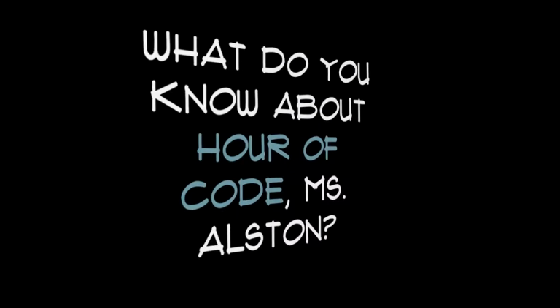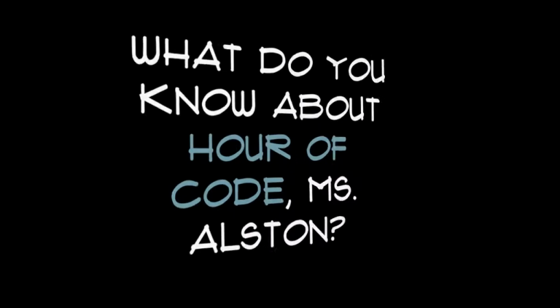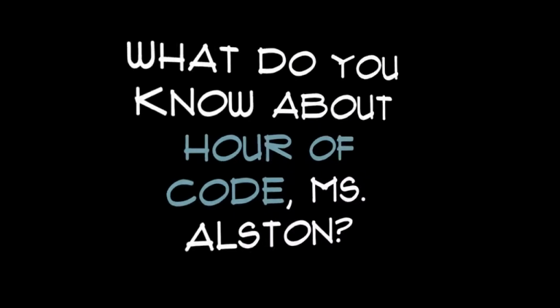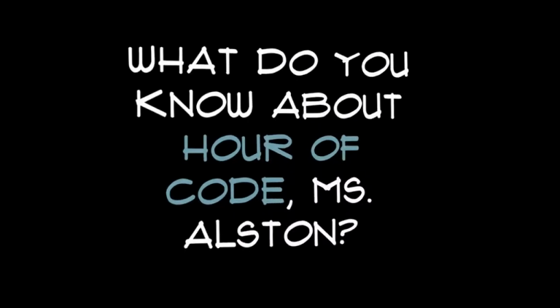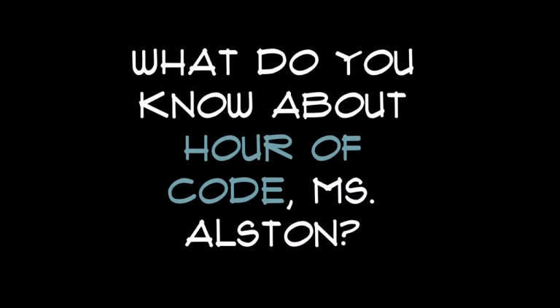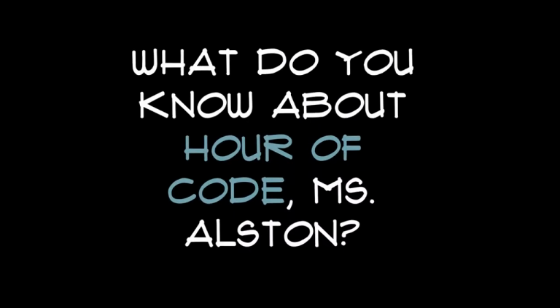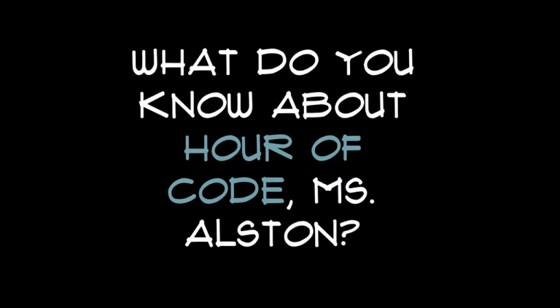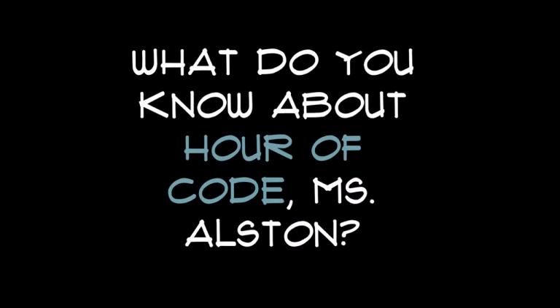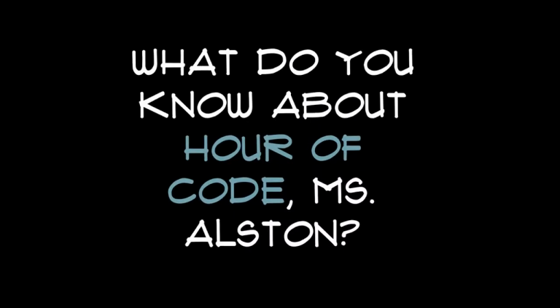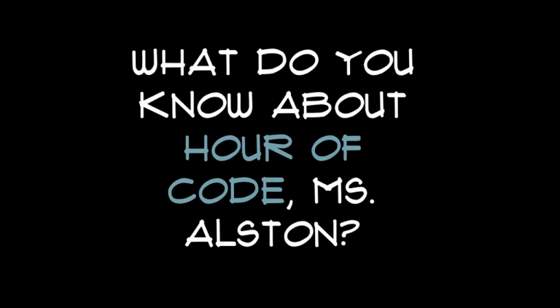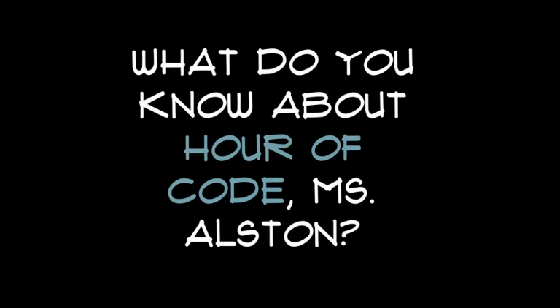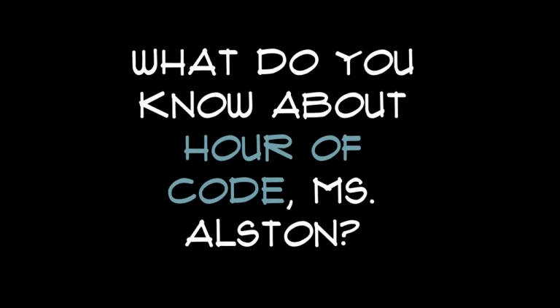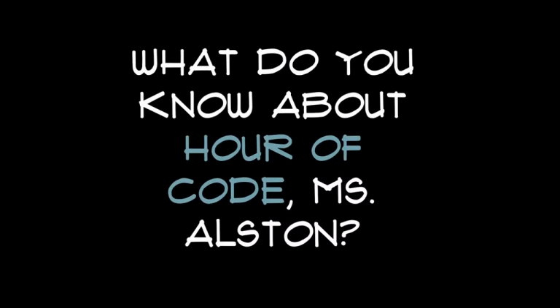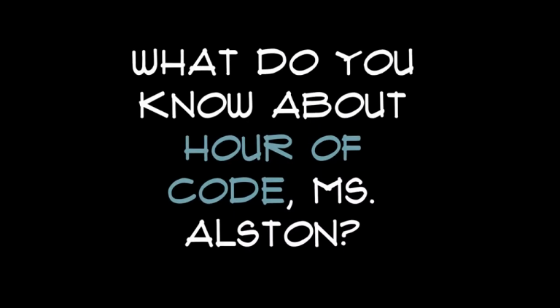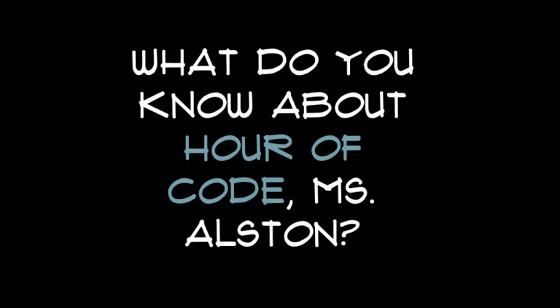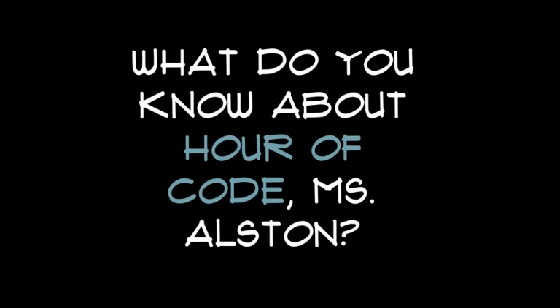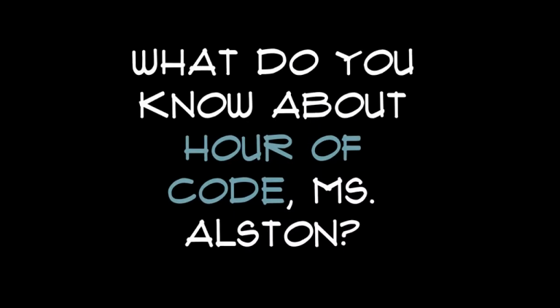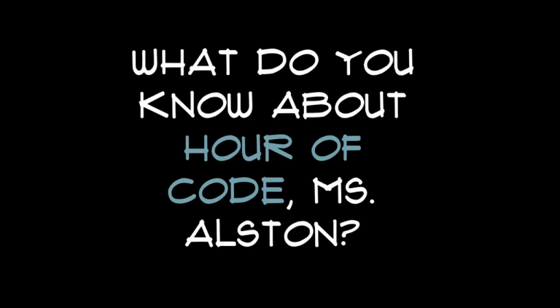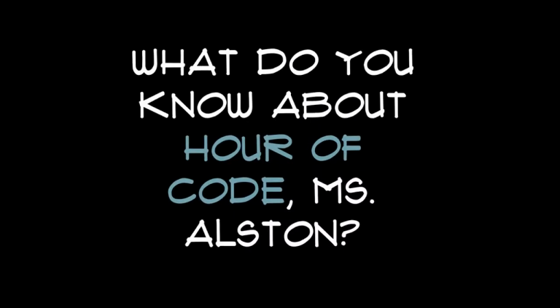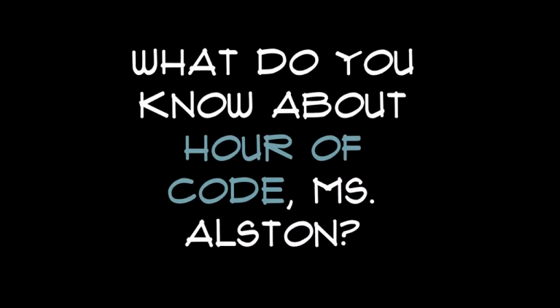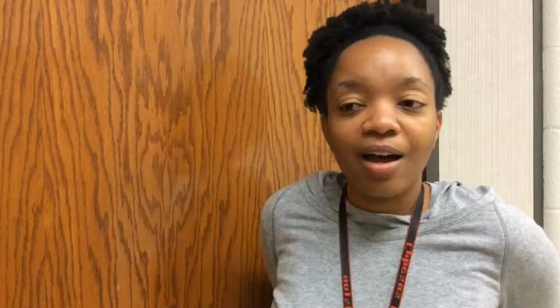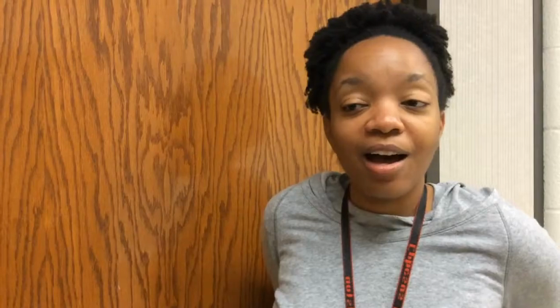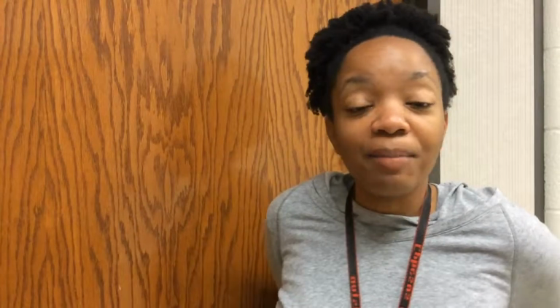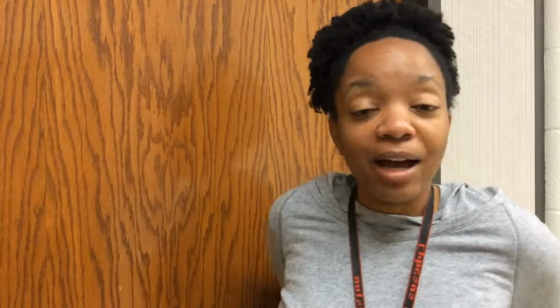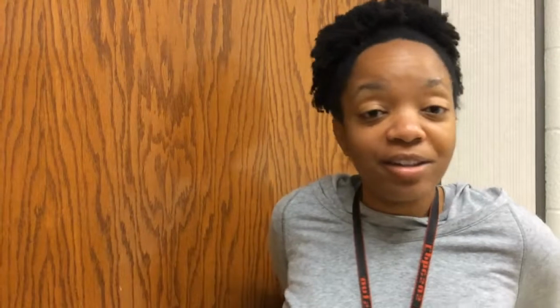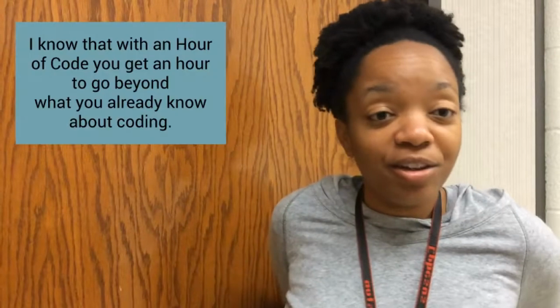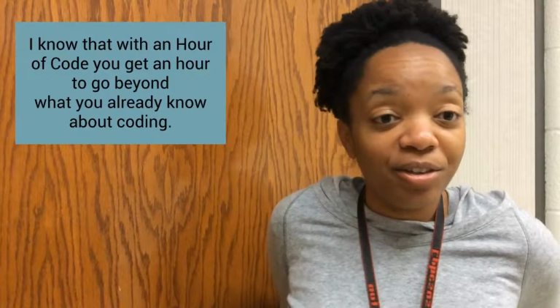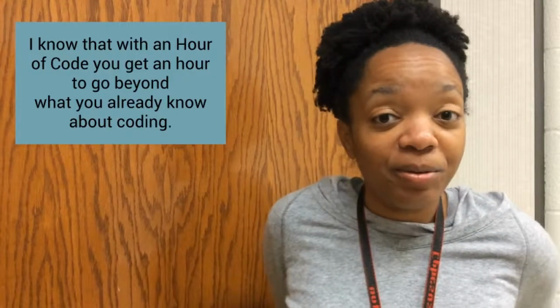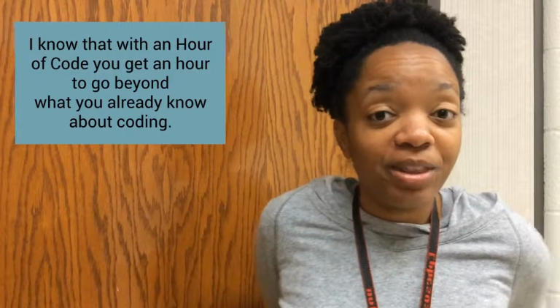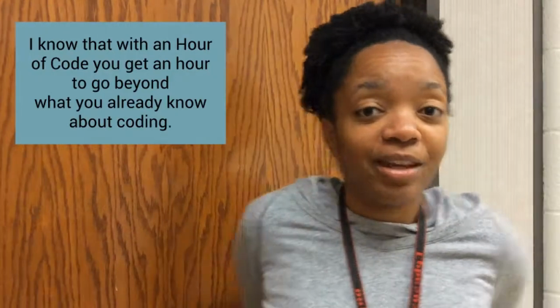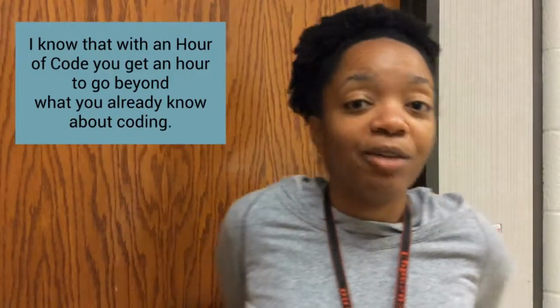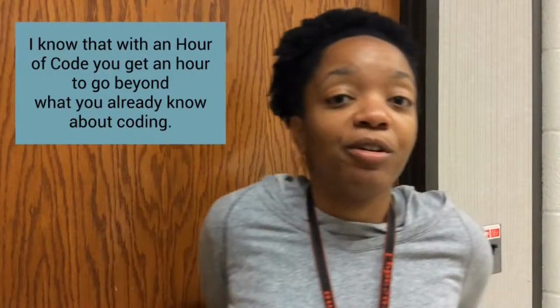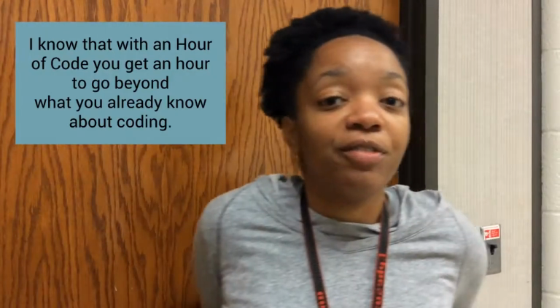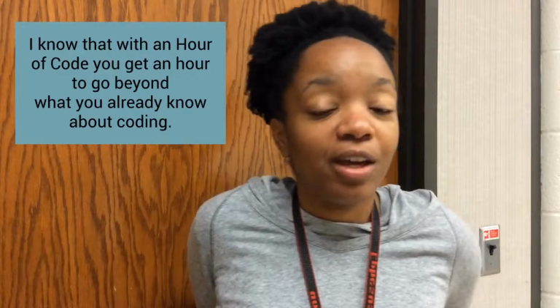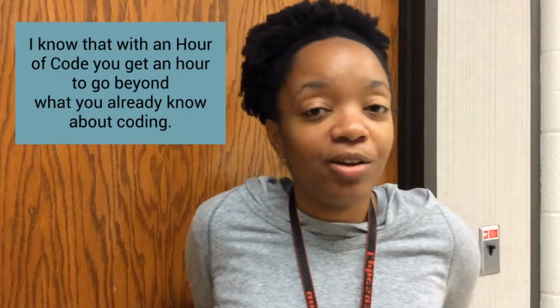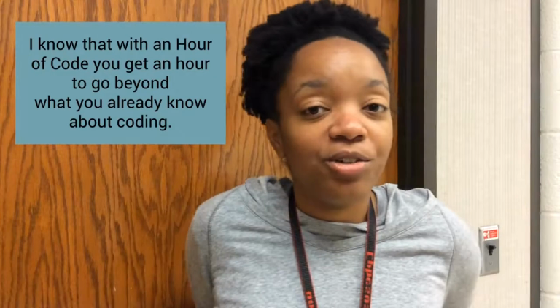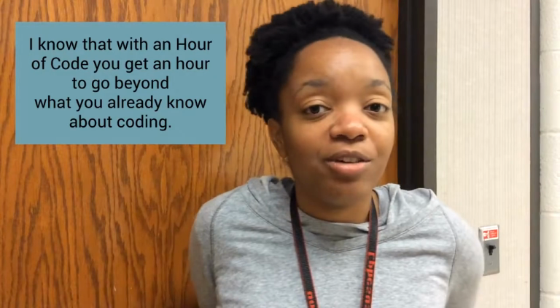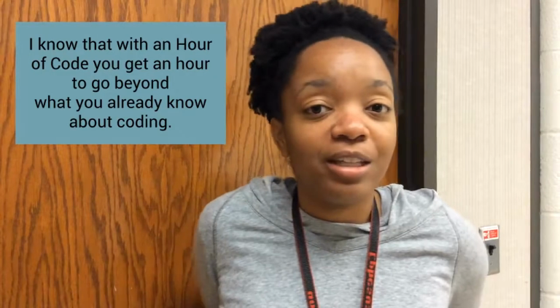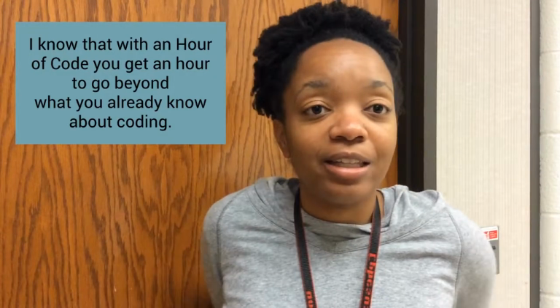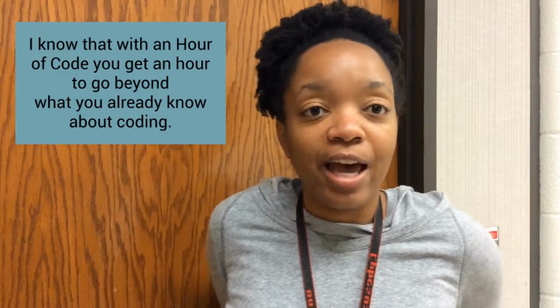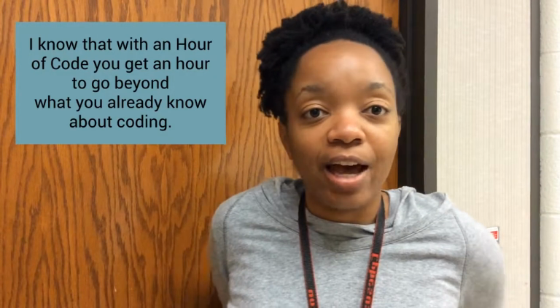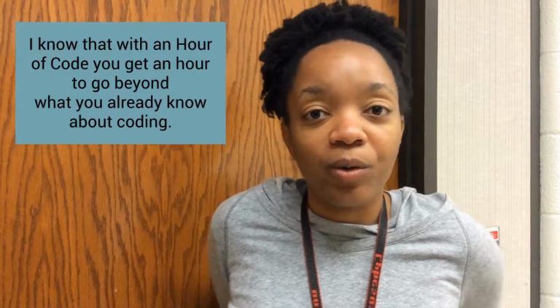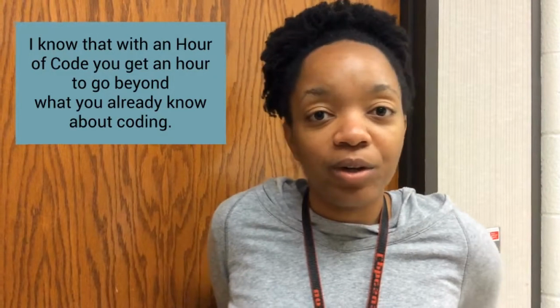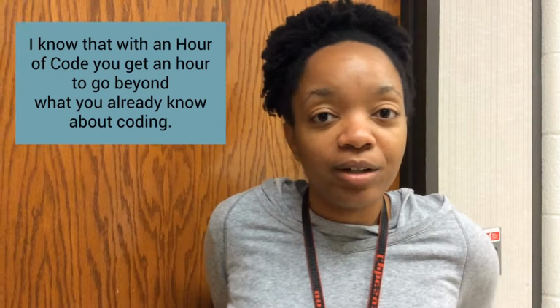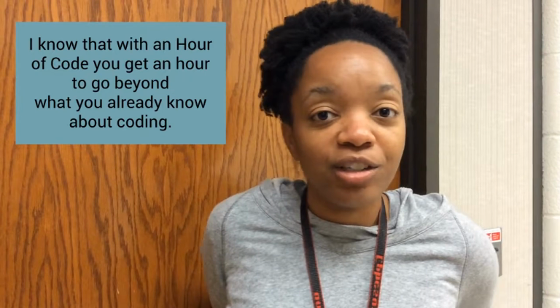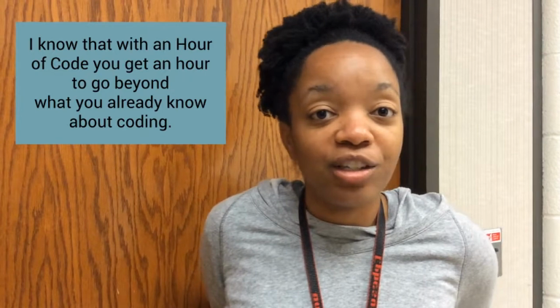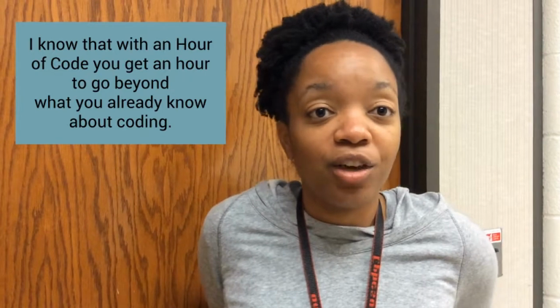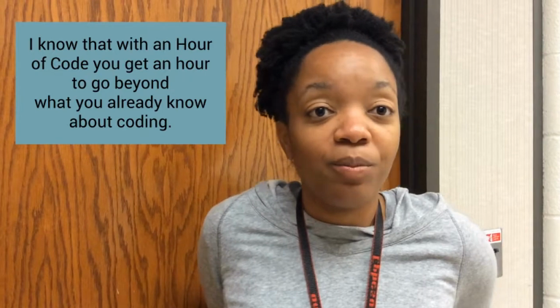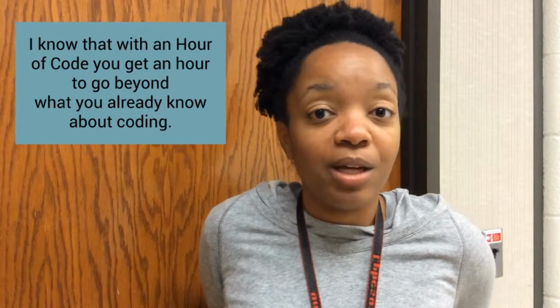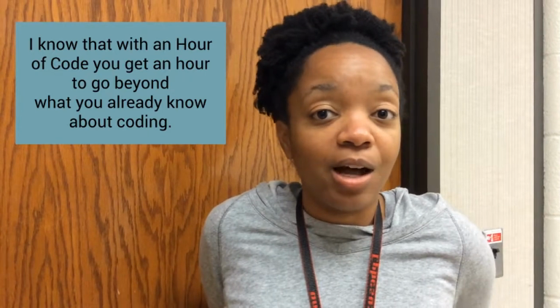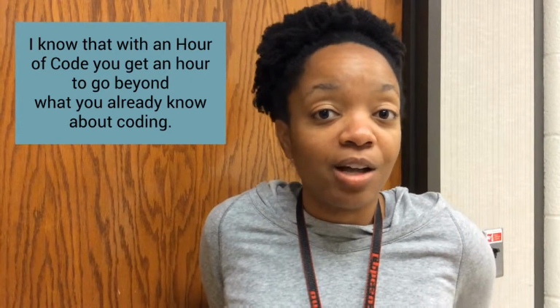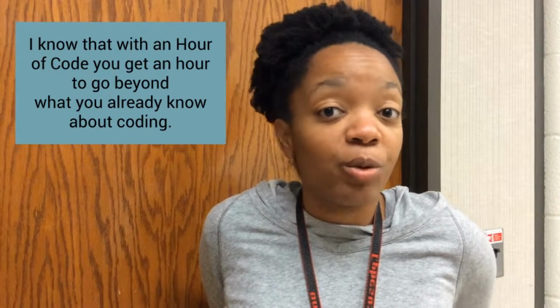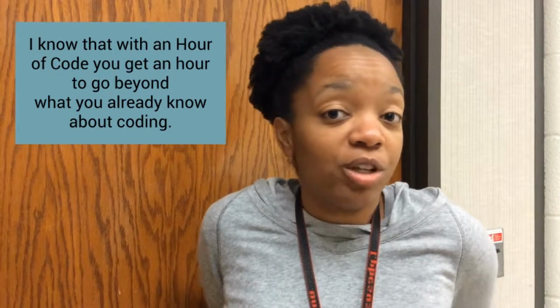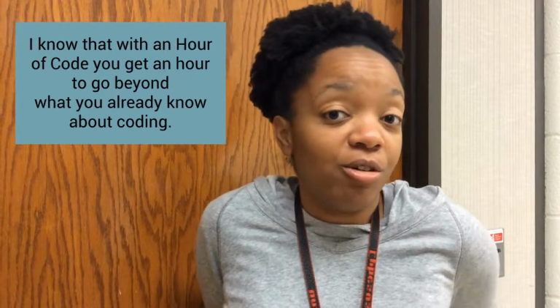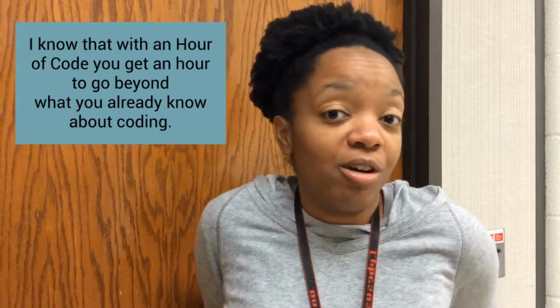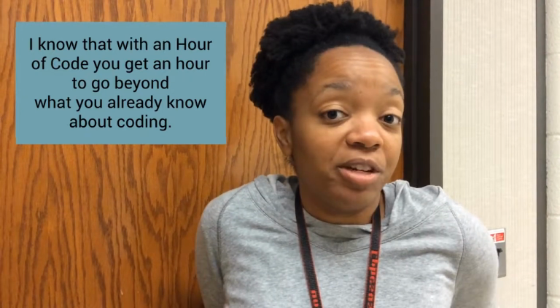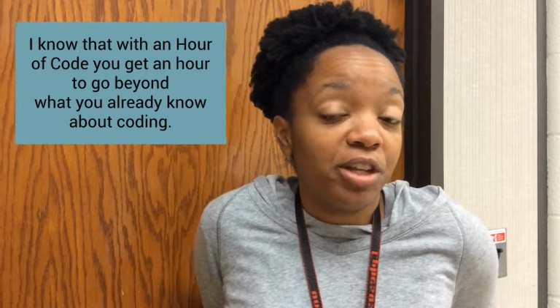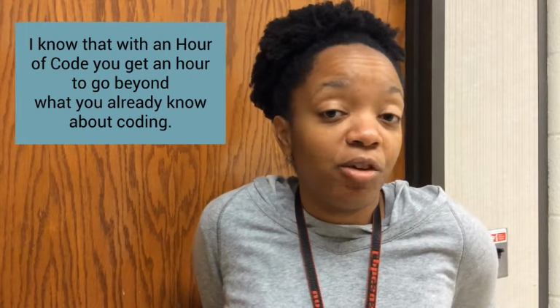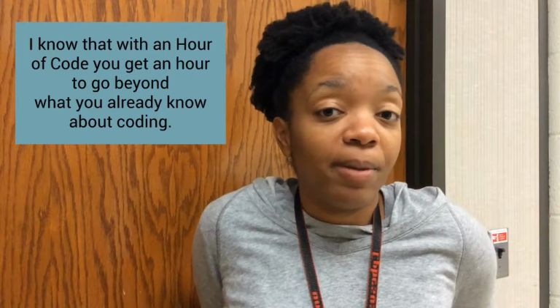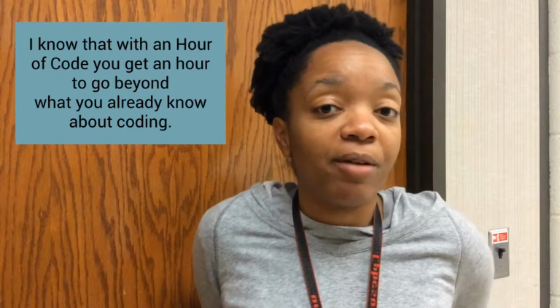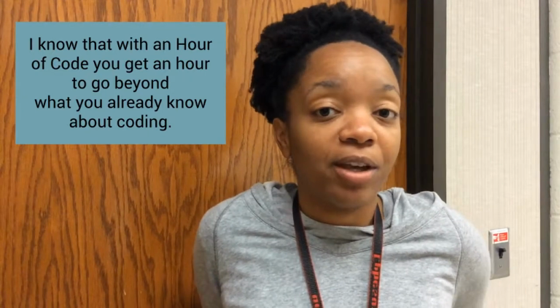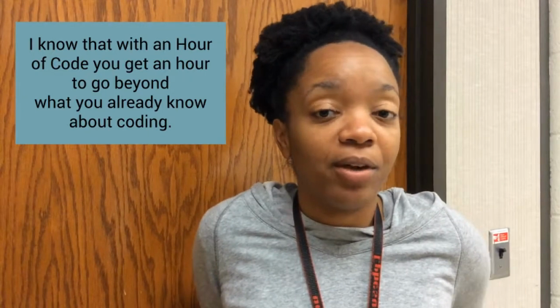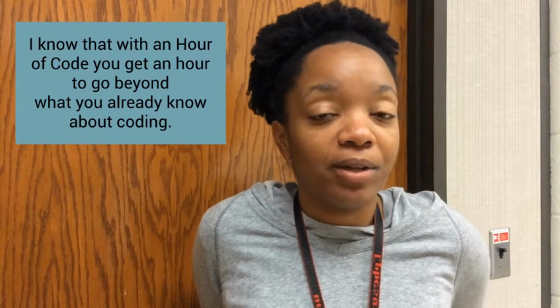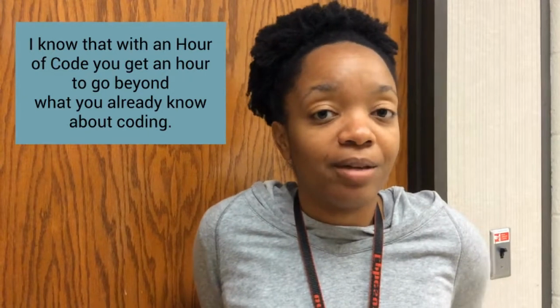What do you know about Hour of Code, Ms. Alston? I know that with an Hour of Code, you get an hour to go beyond what you already know about coding.